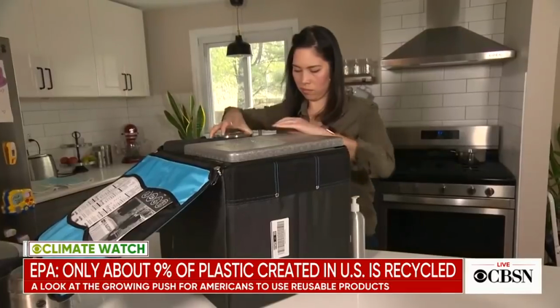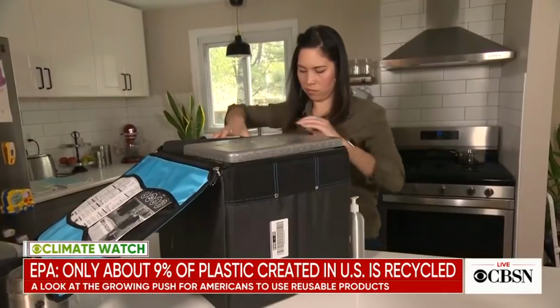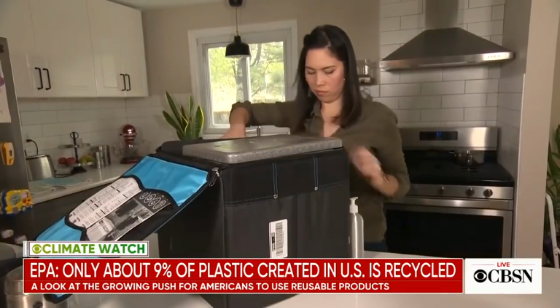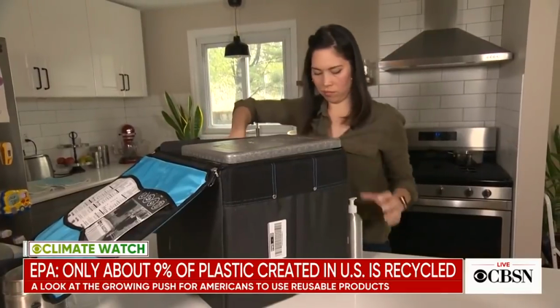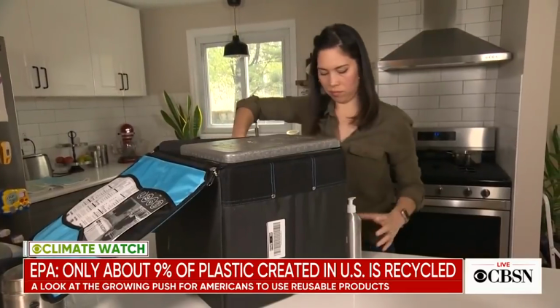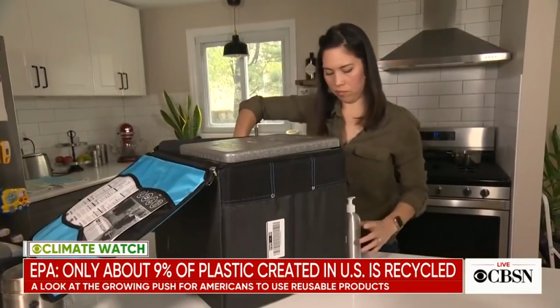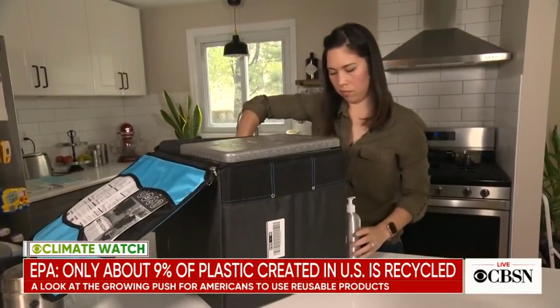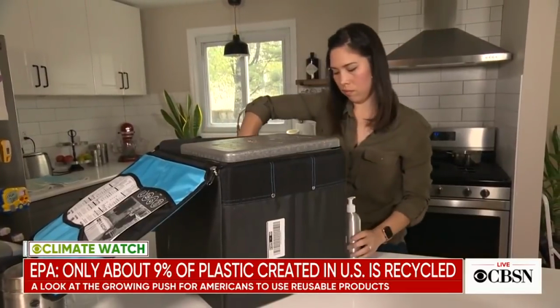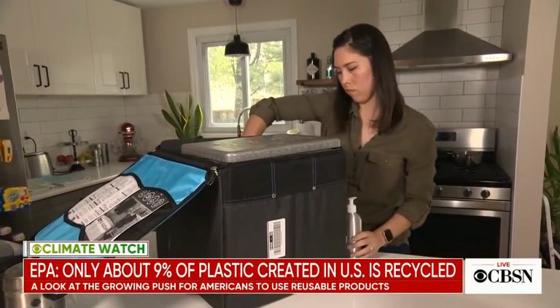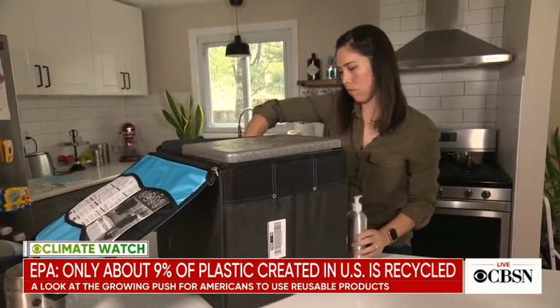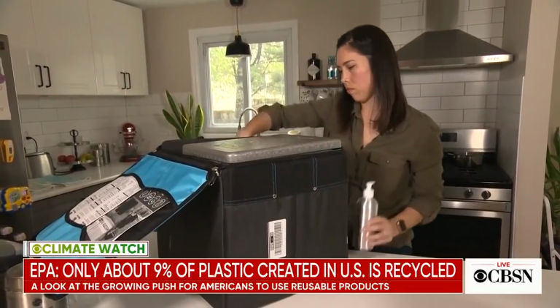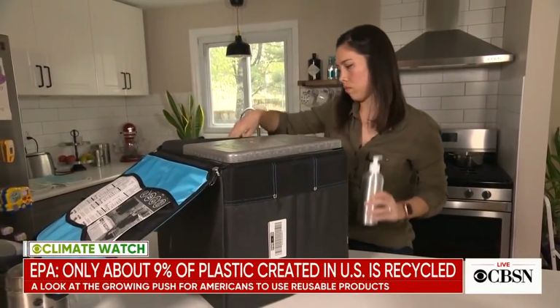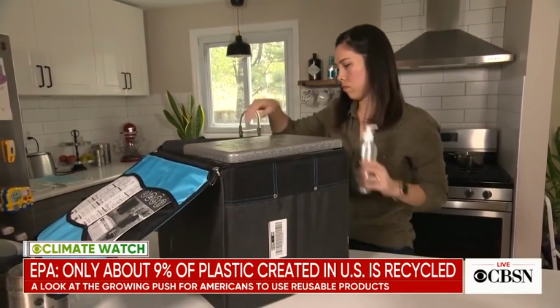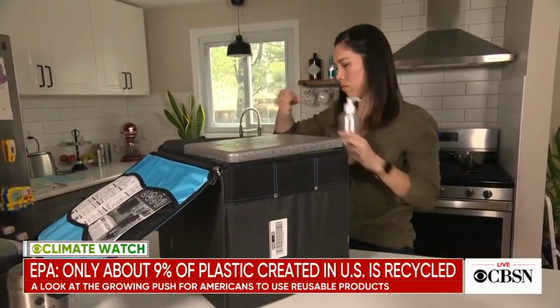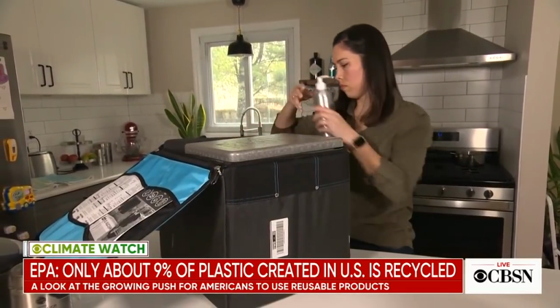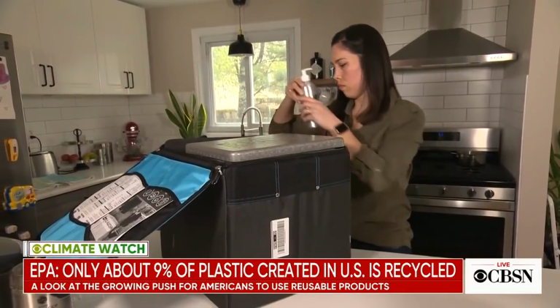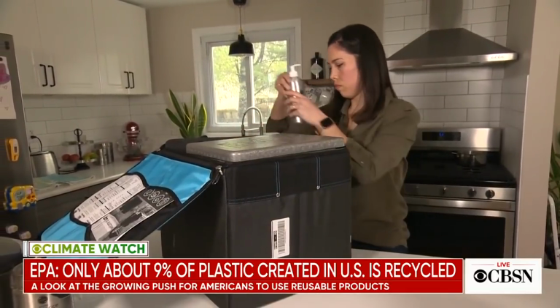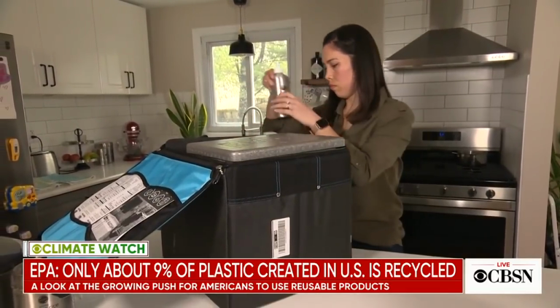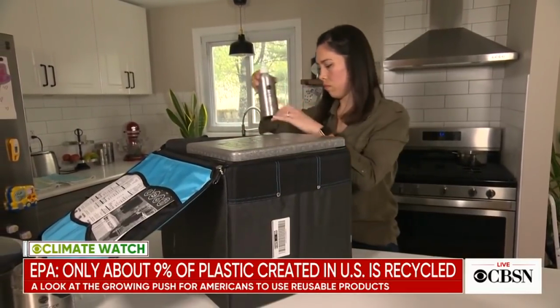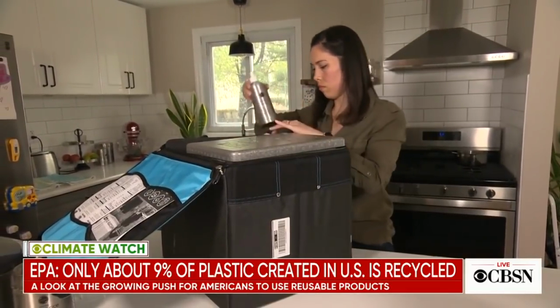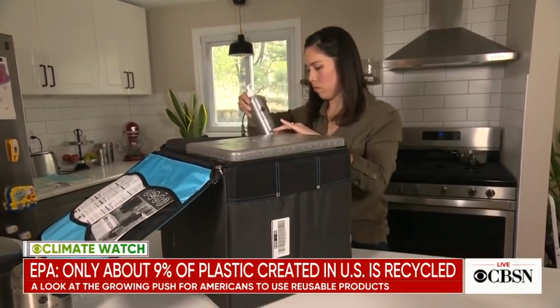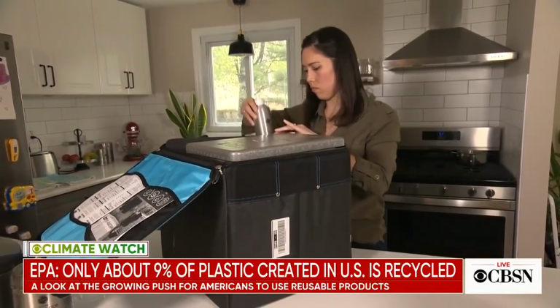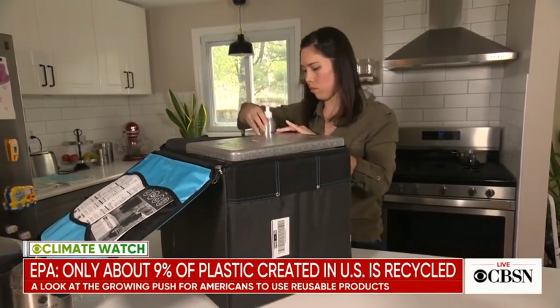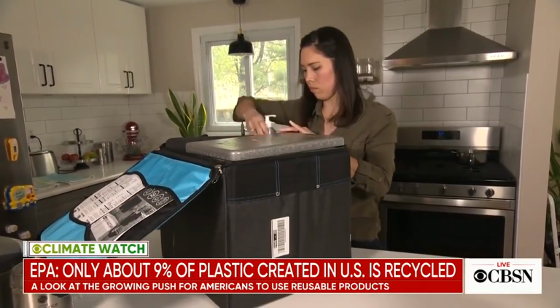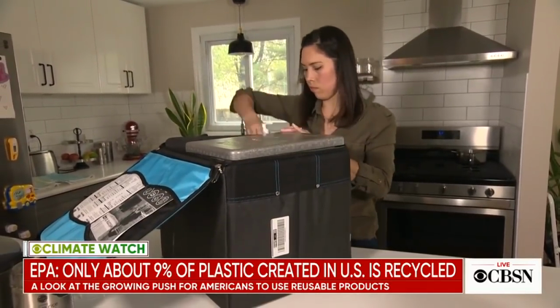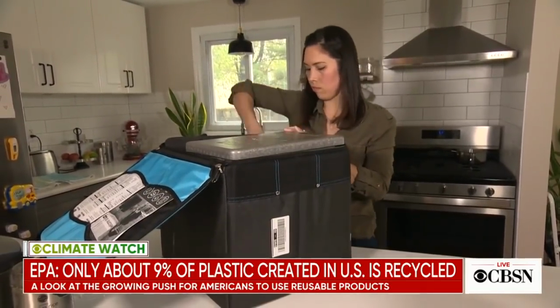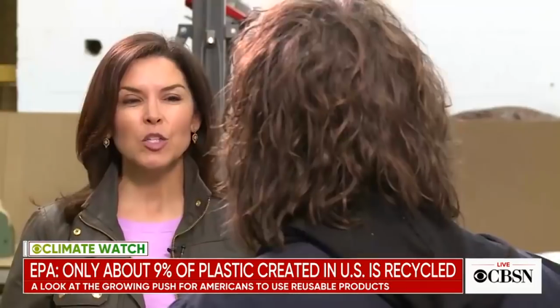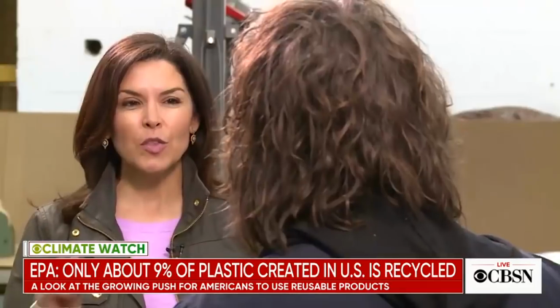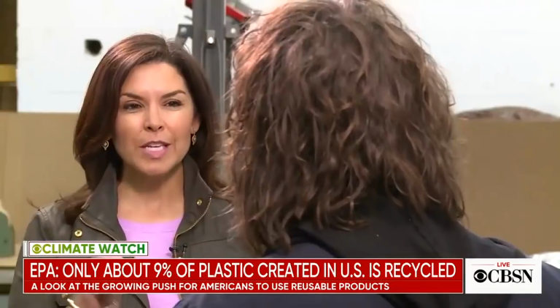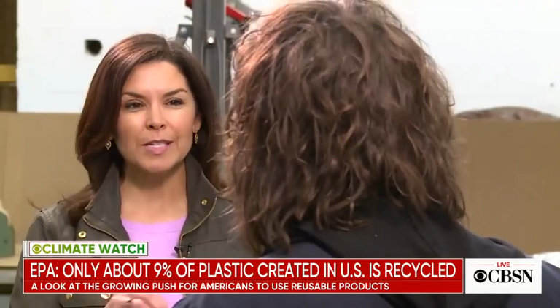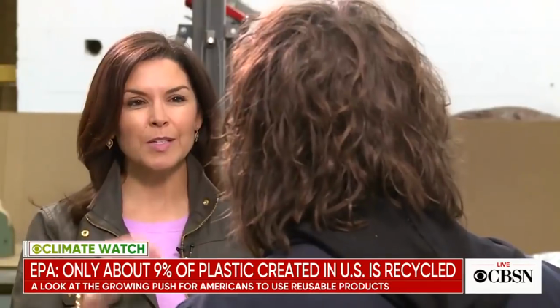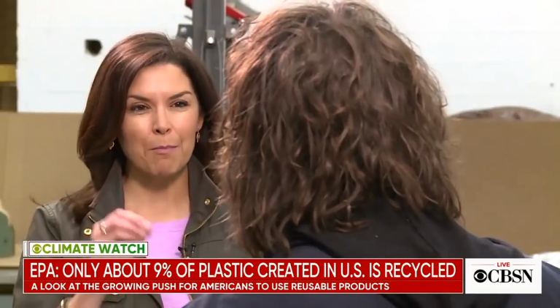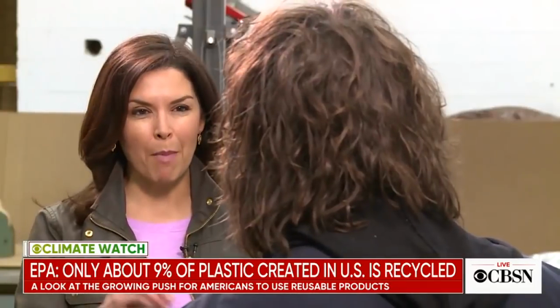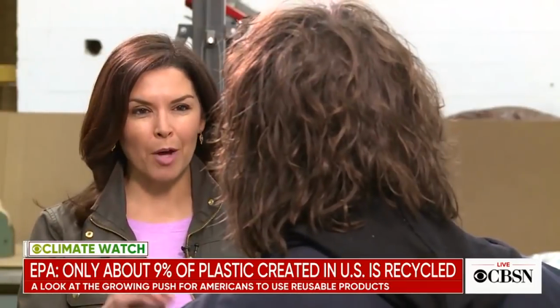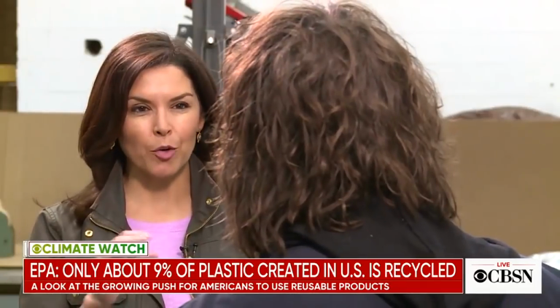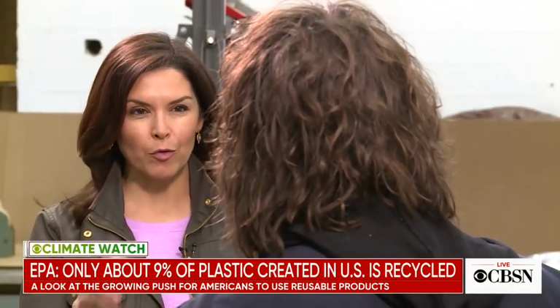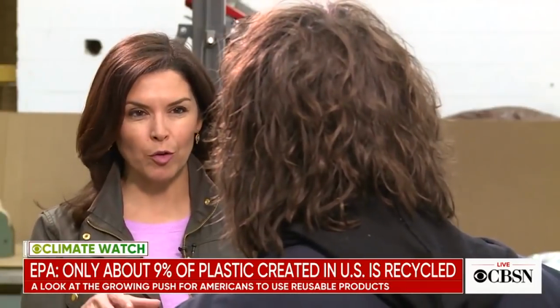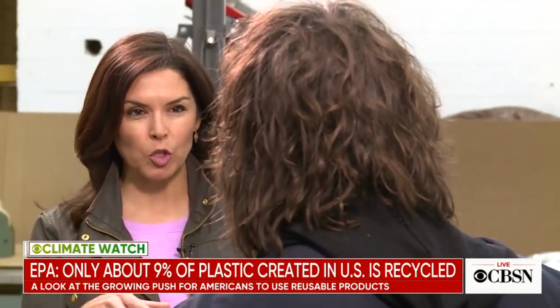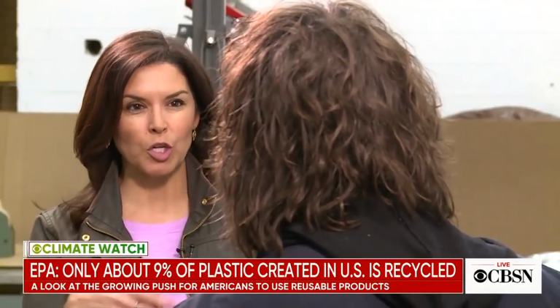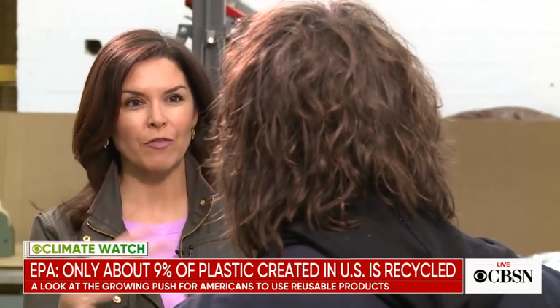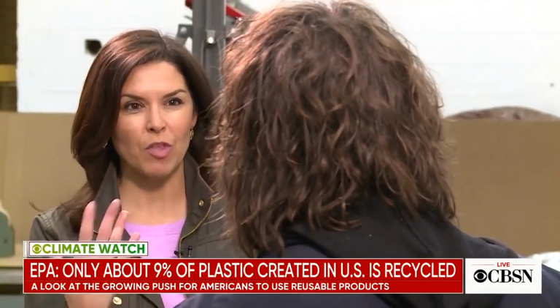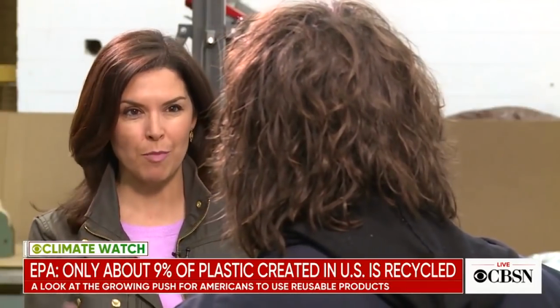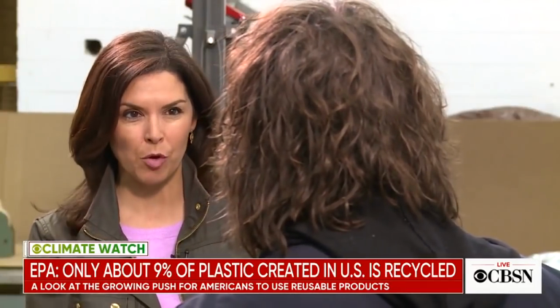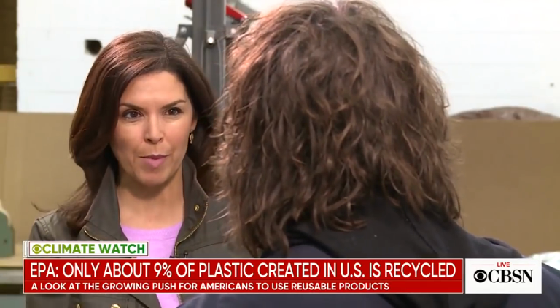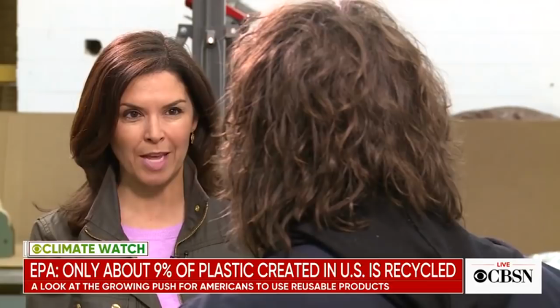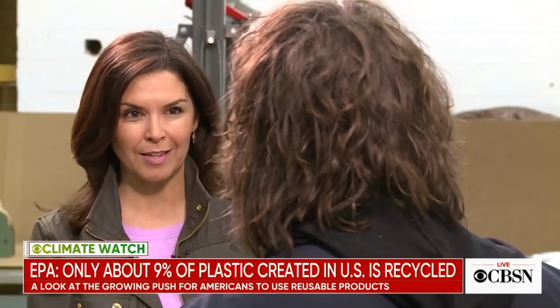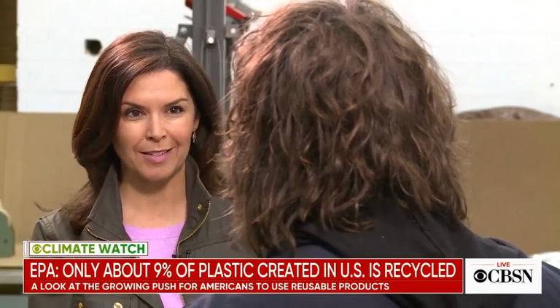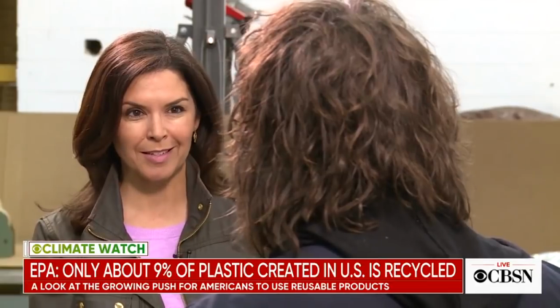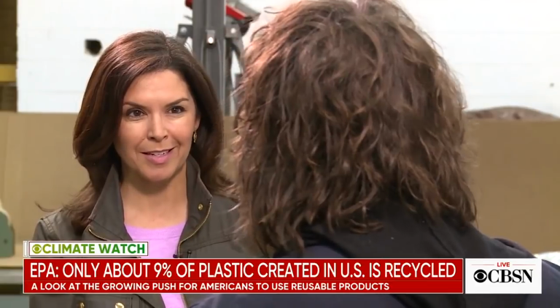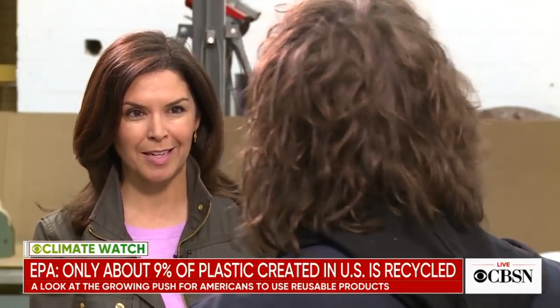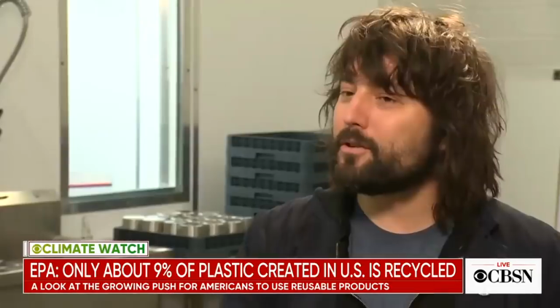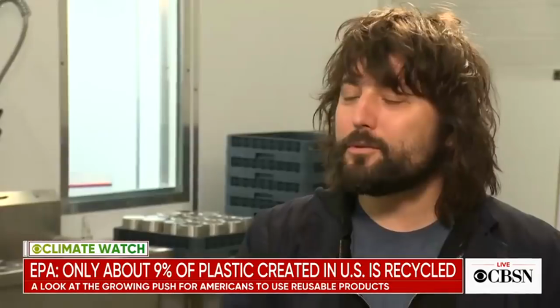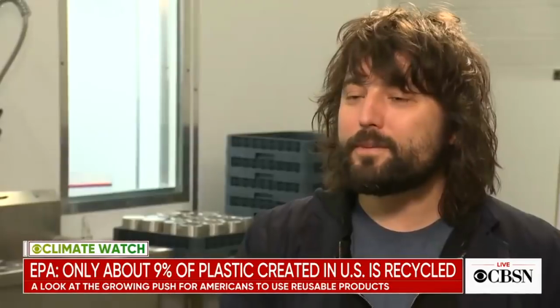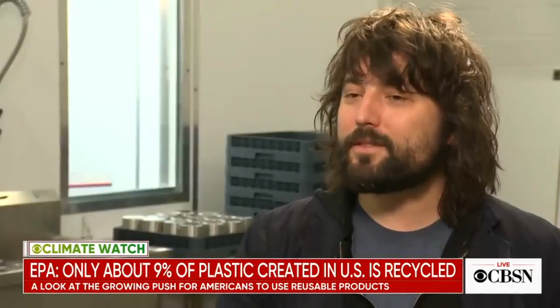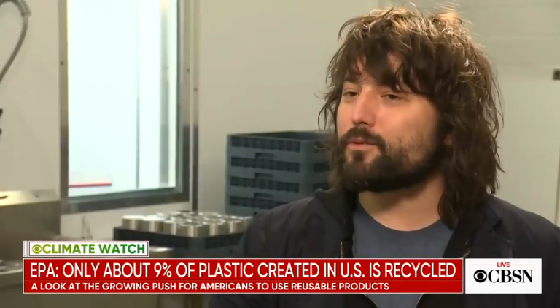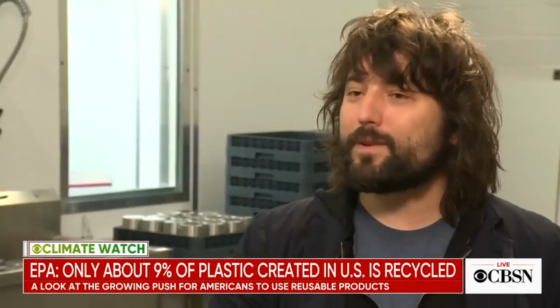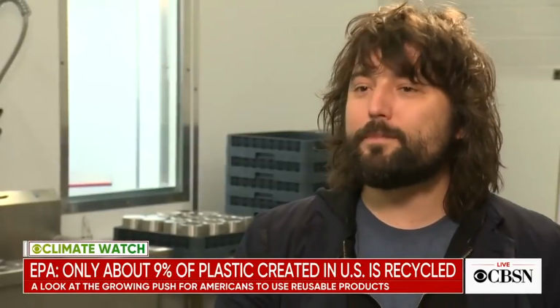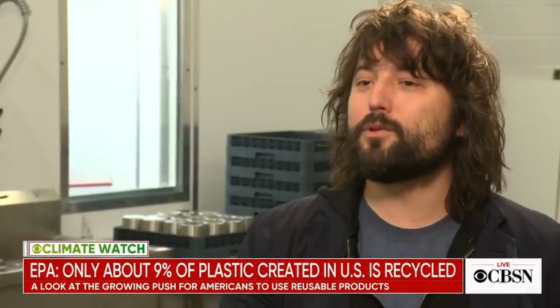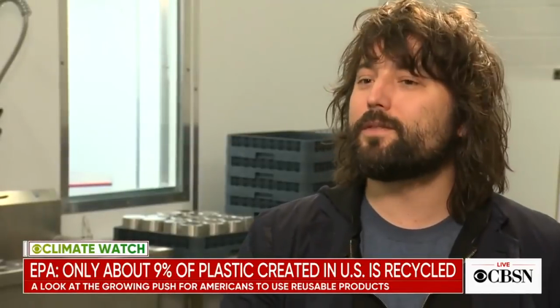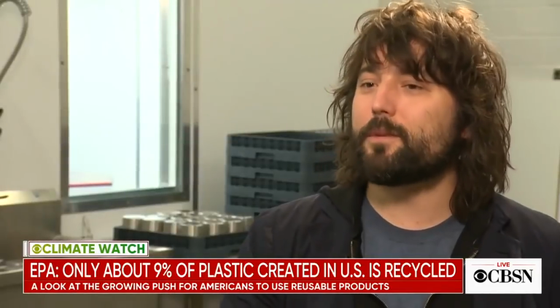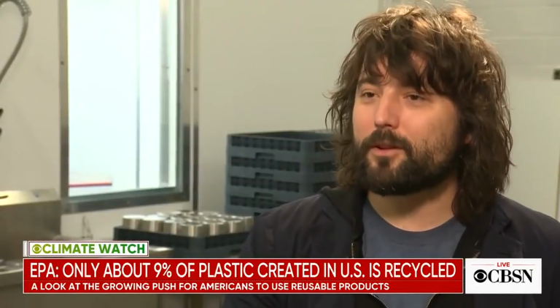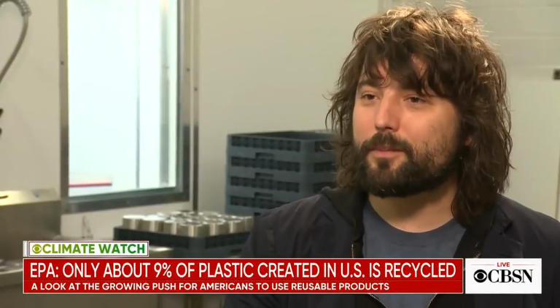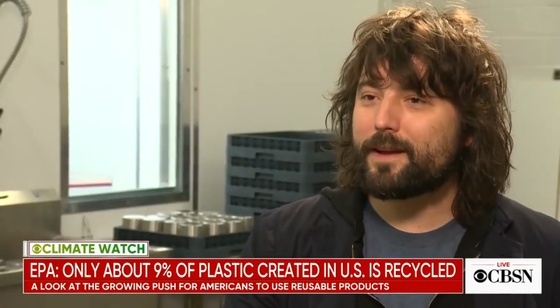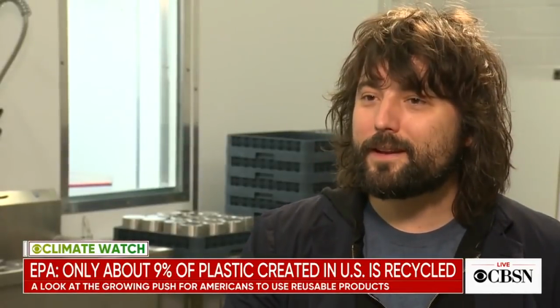When Cheryl is done, she ships them back. So this is a modern version of the milkman. Yeah, Loop is a reboot of the milkman.